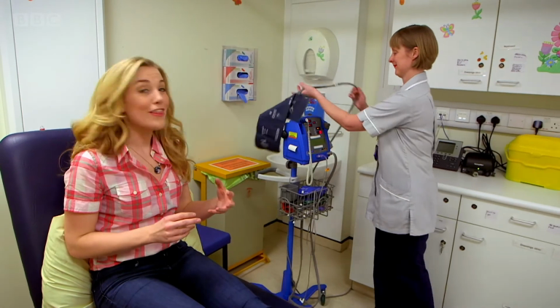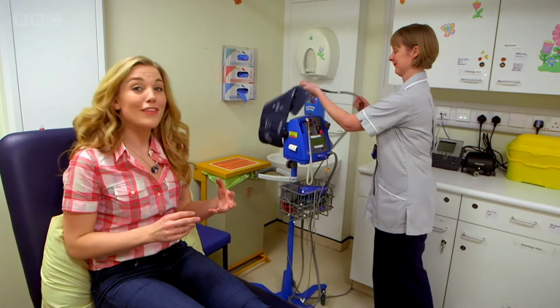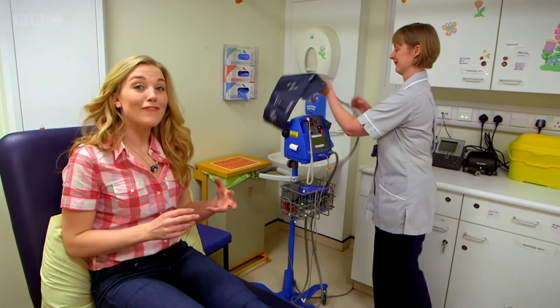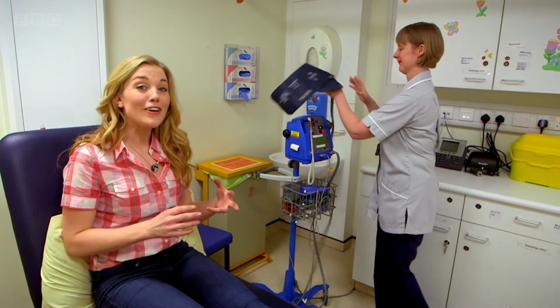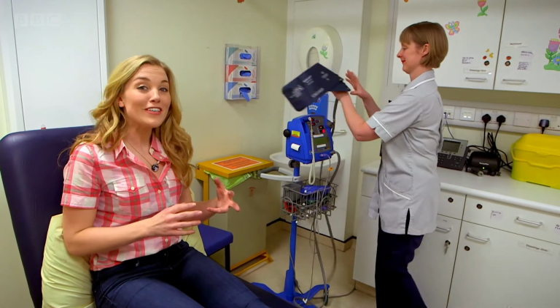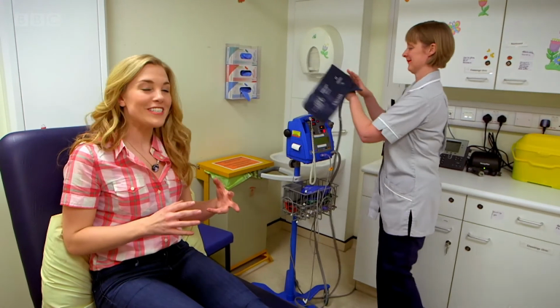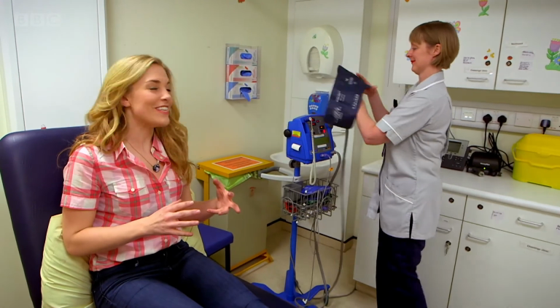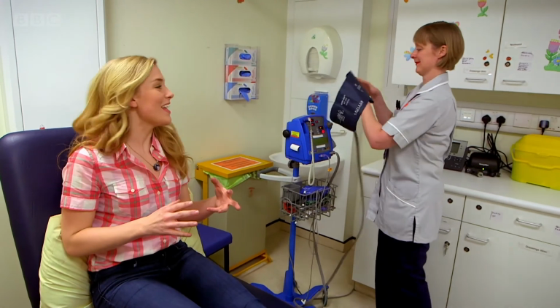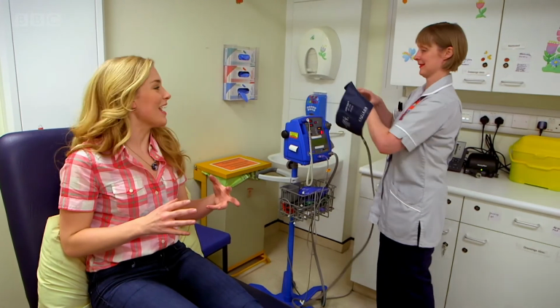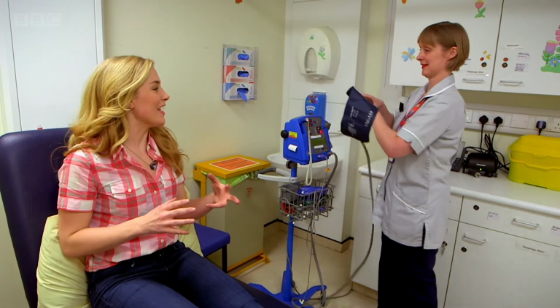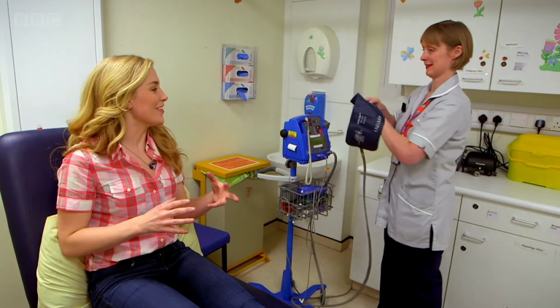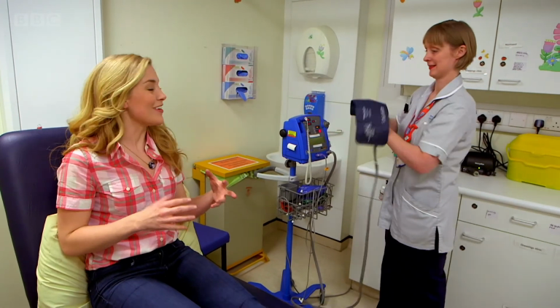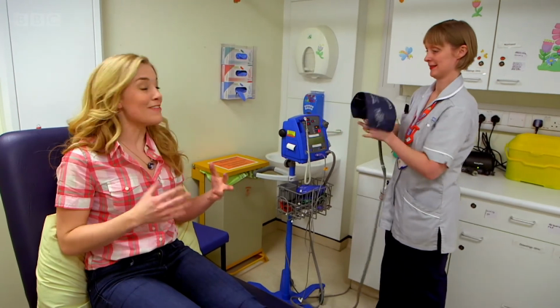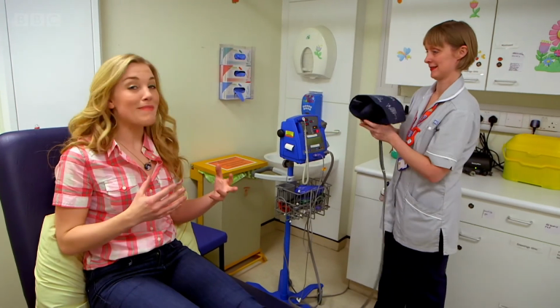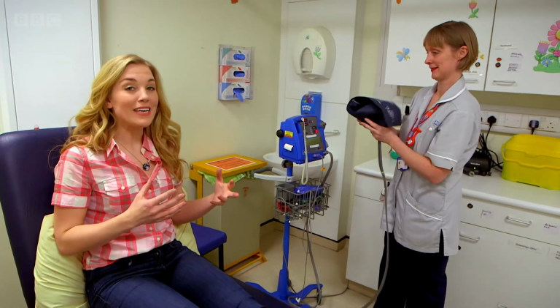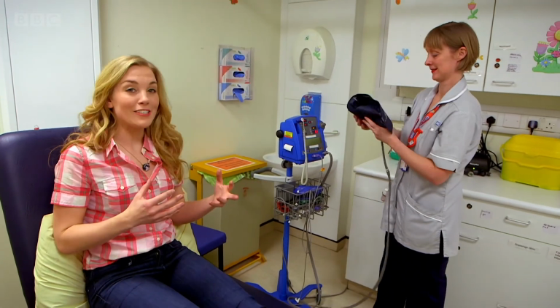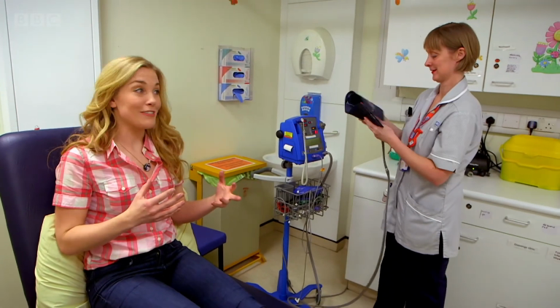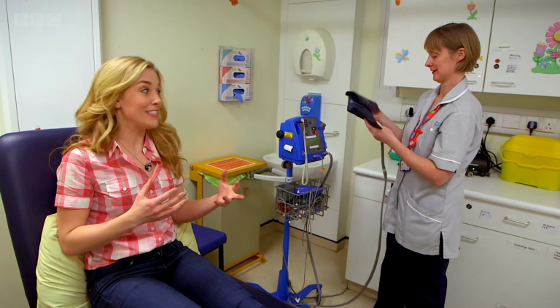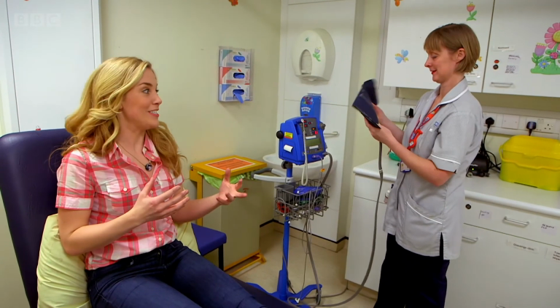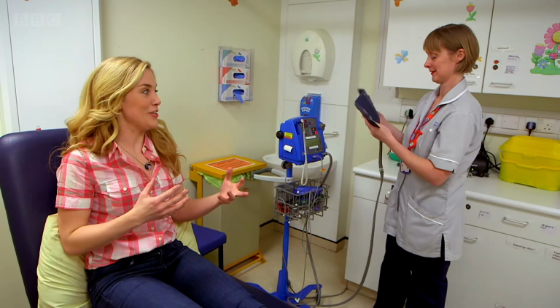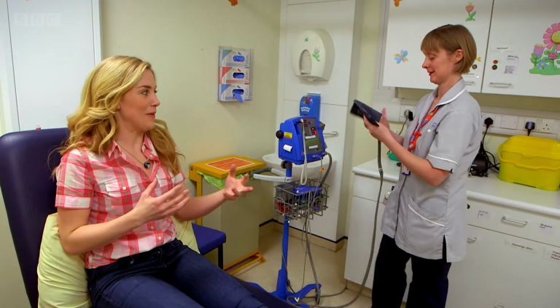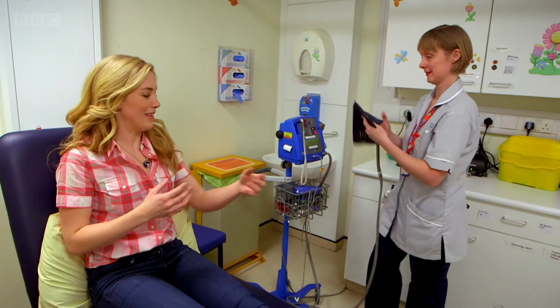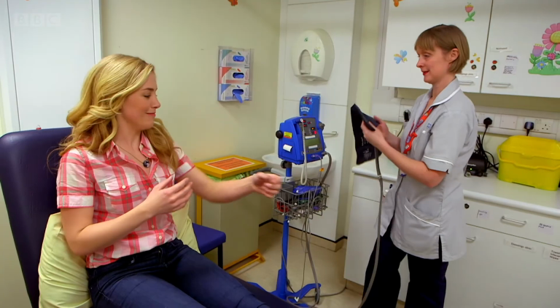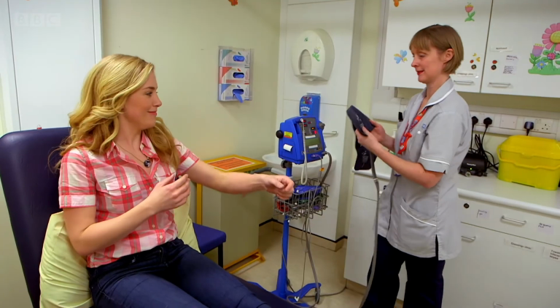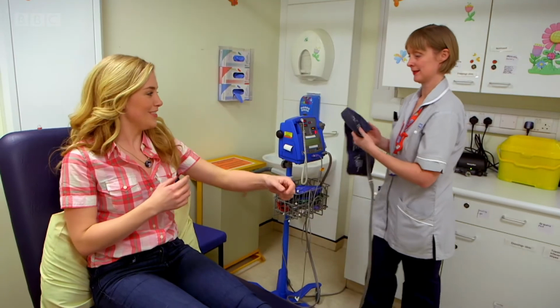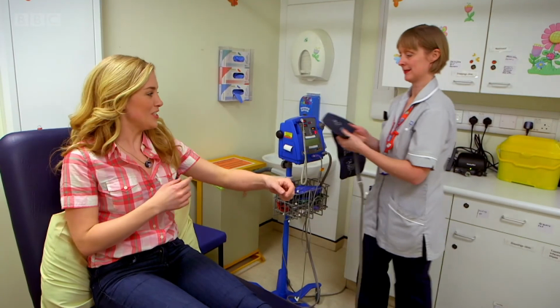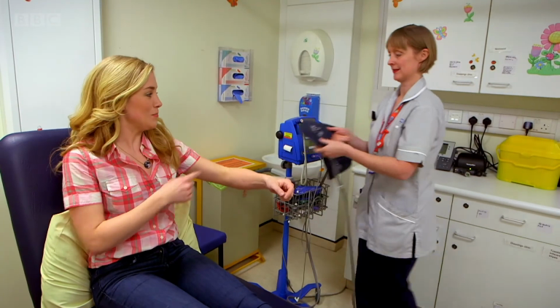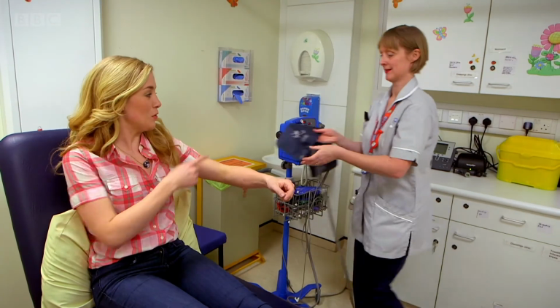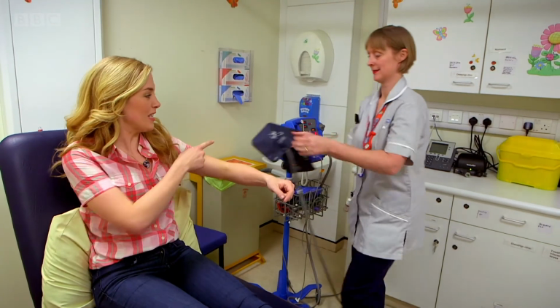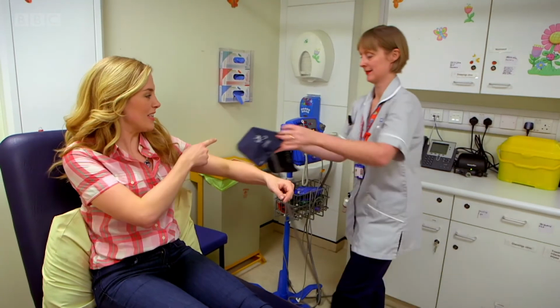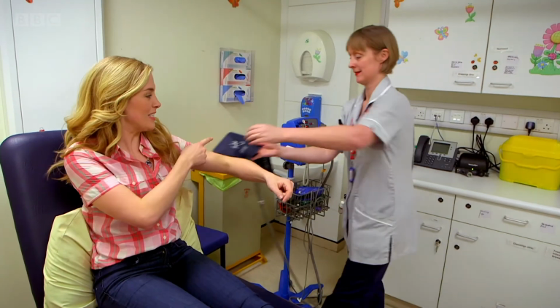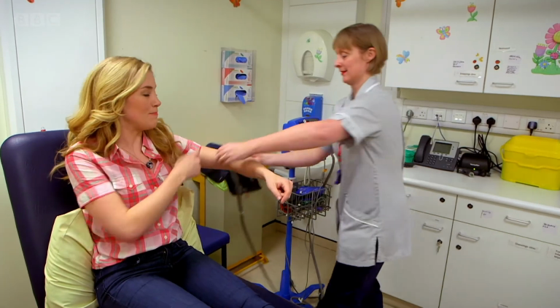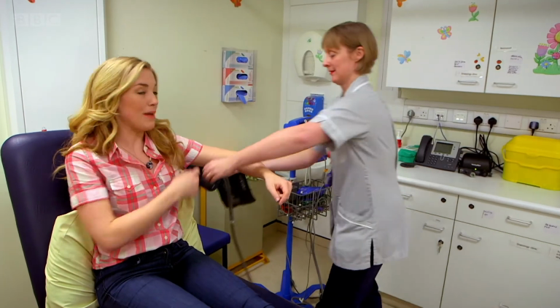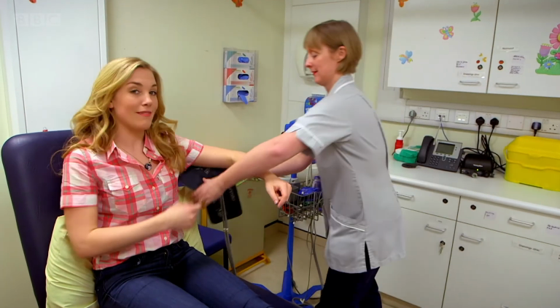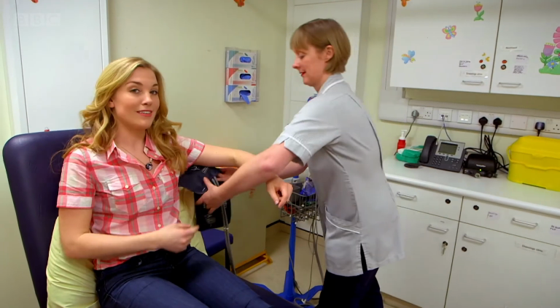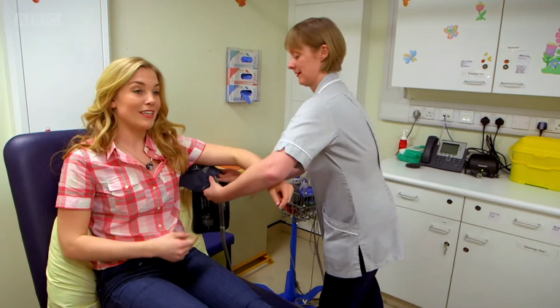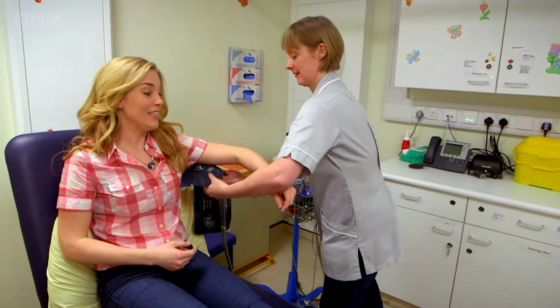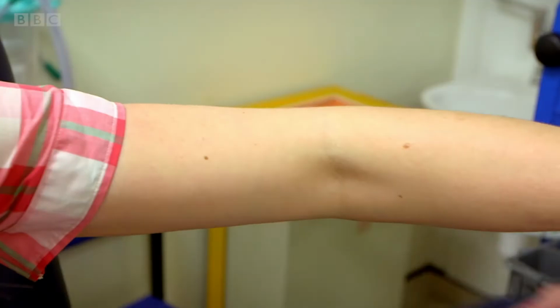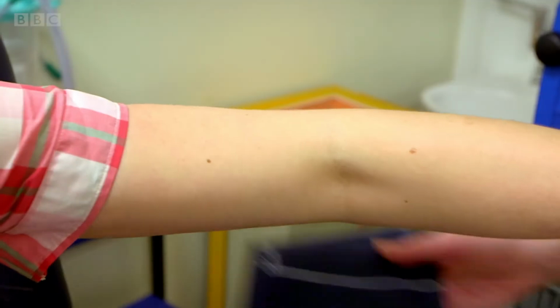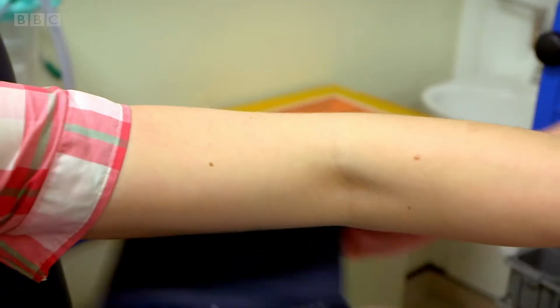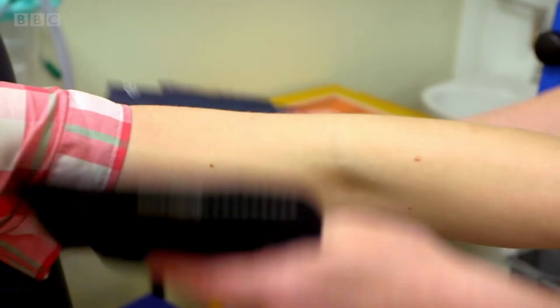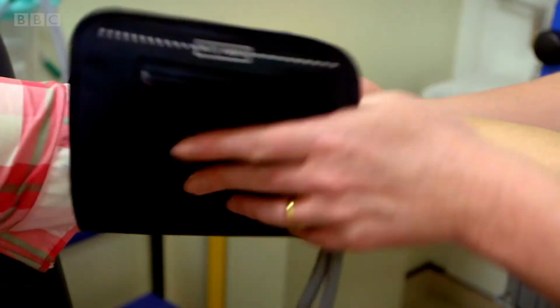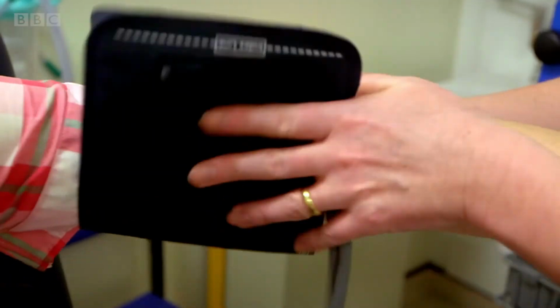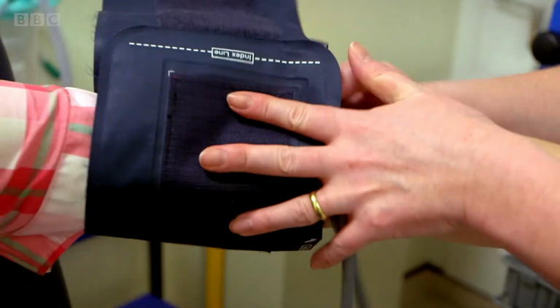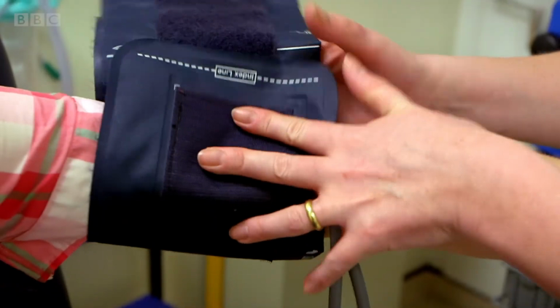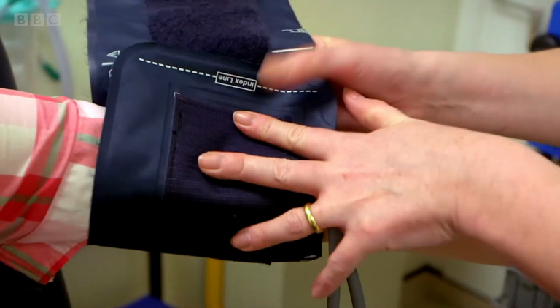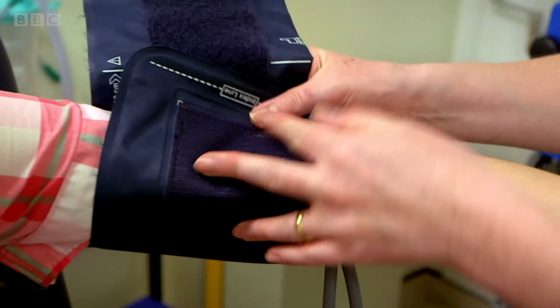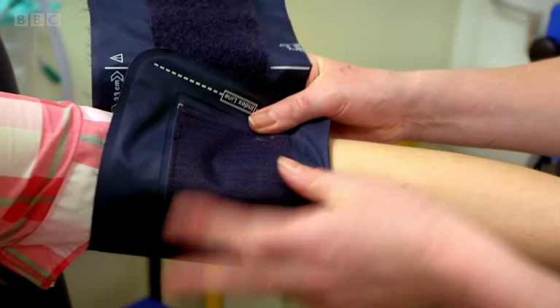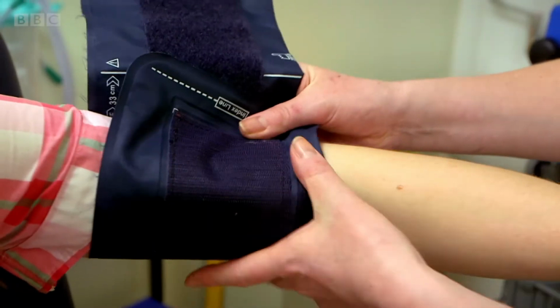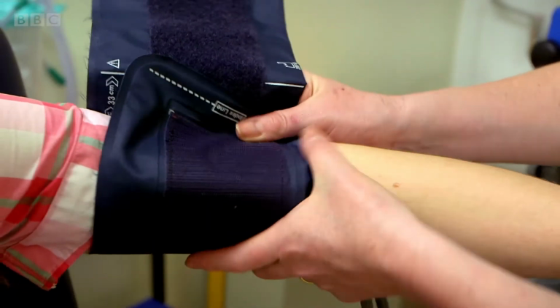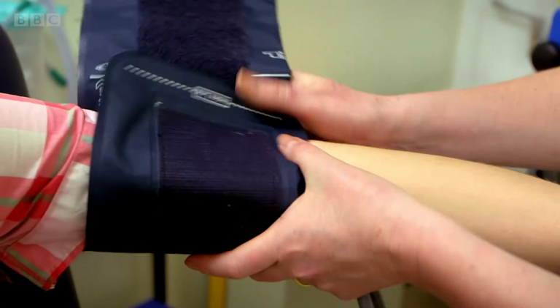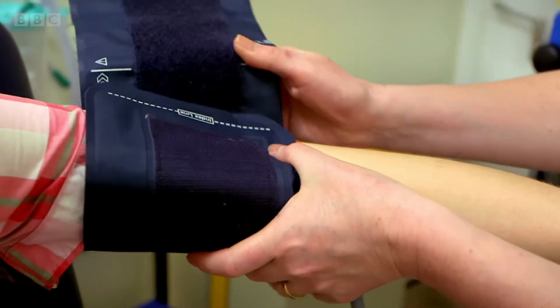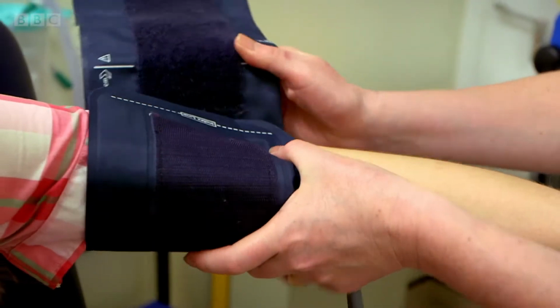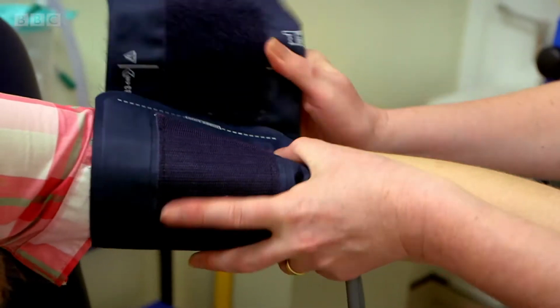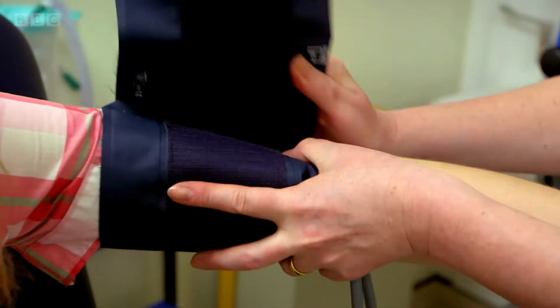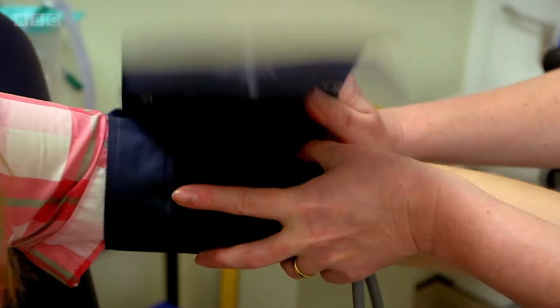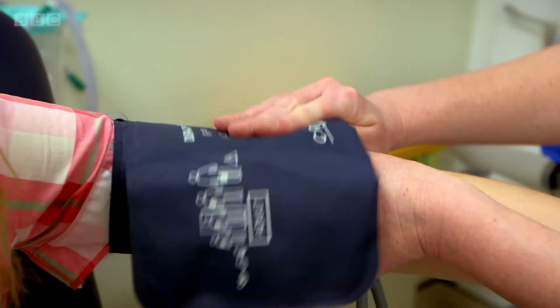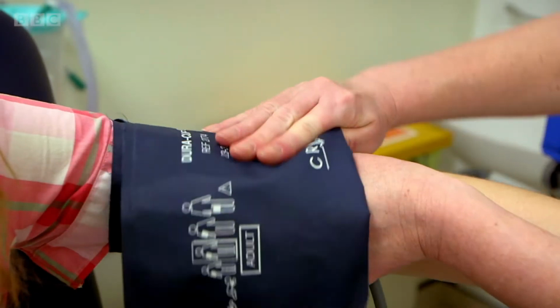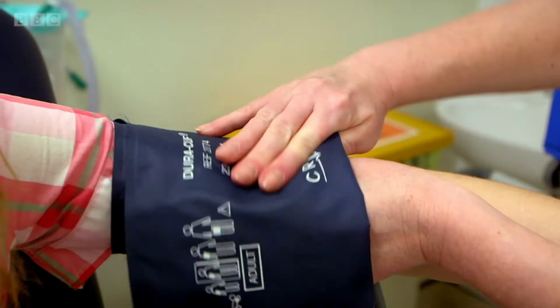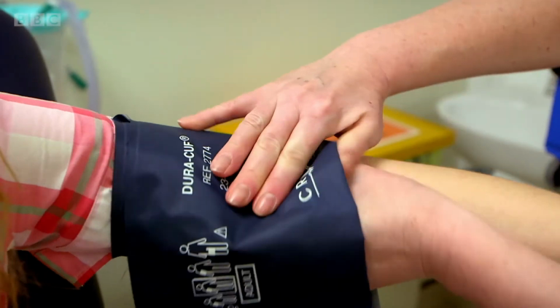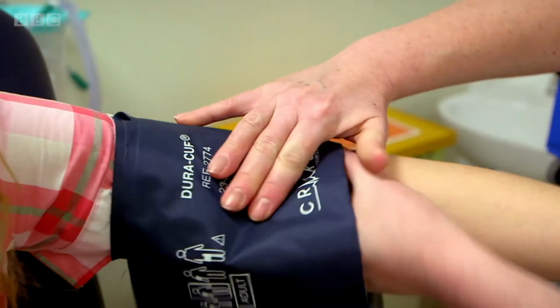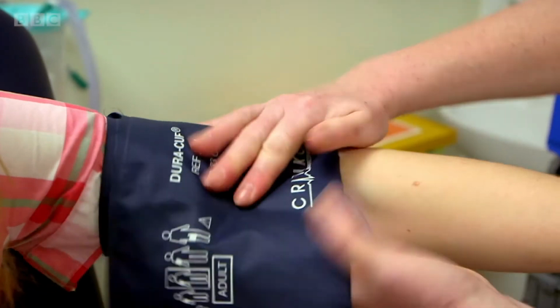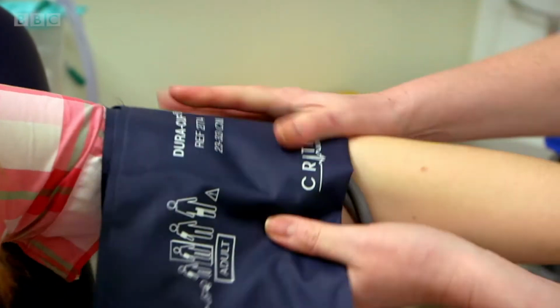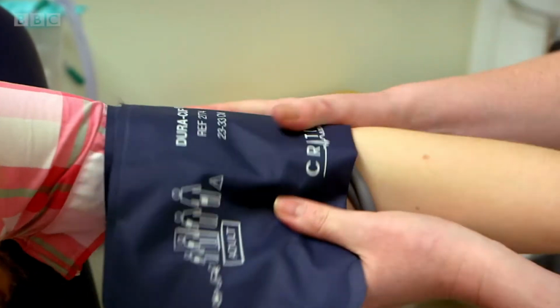The first thing that Amanda is doing, she's putting this bit — it's called the cuff — around the top of my arm.